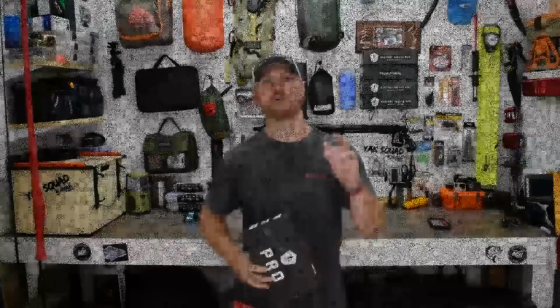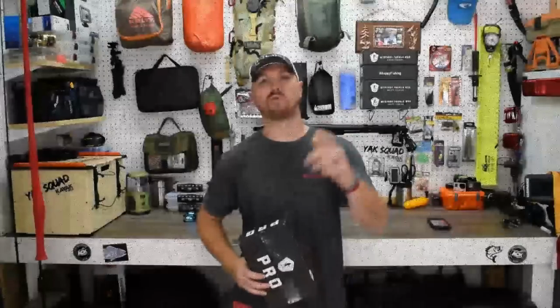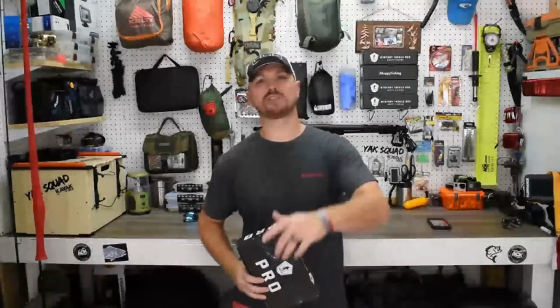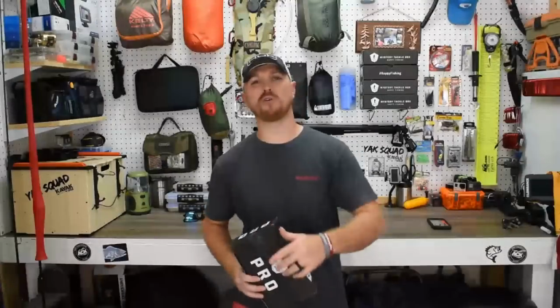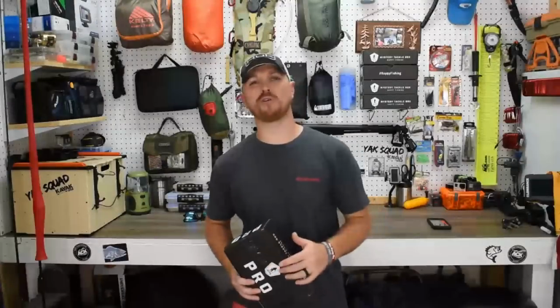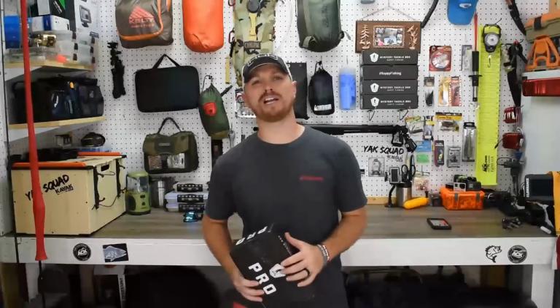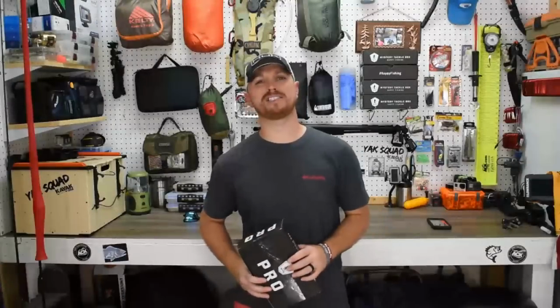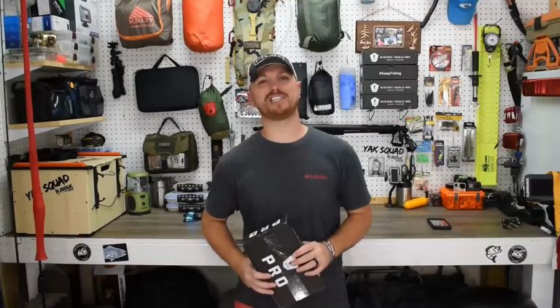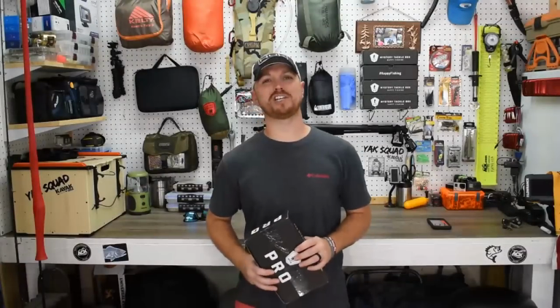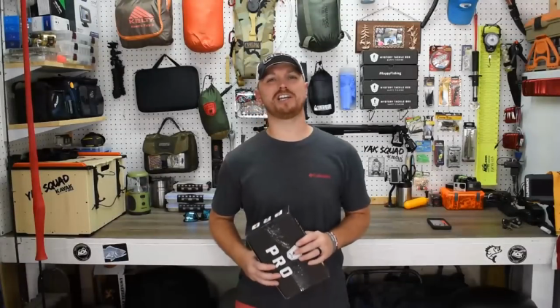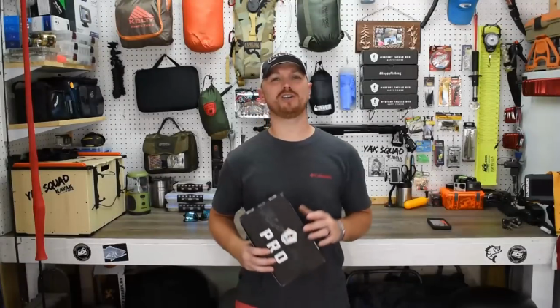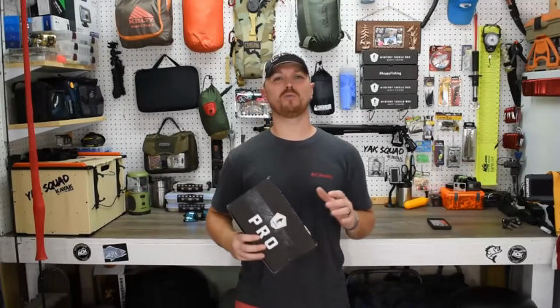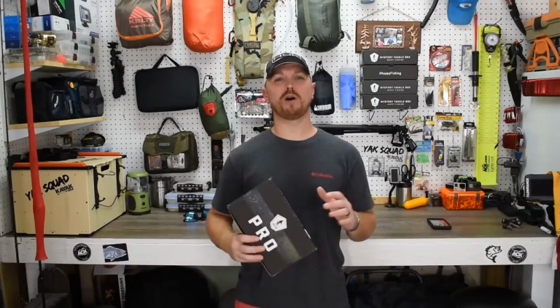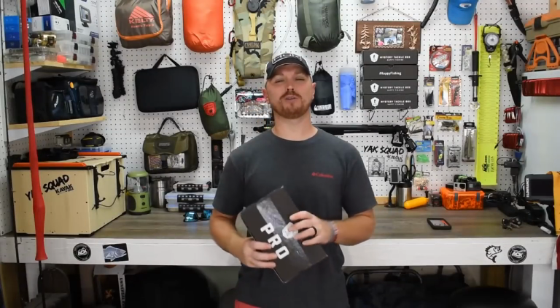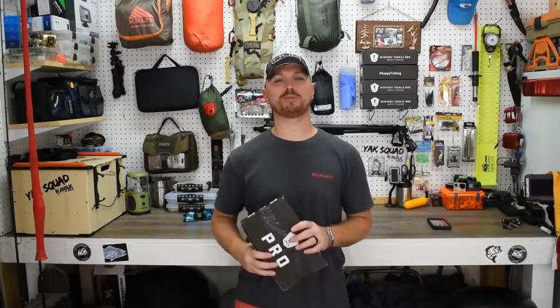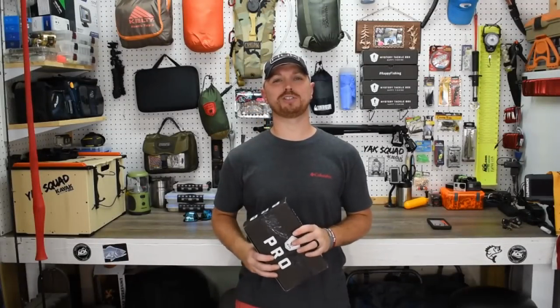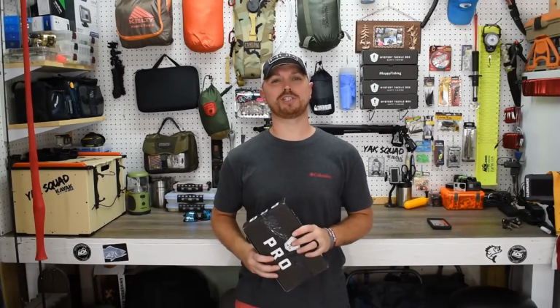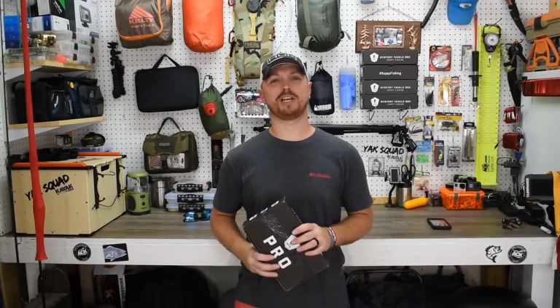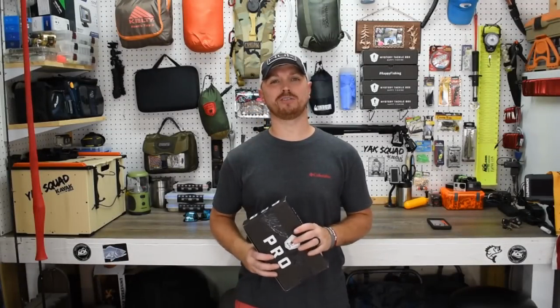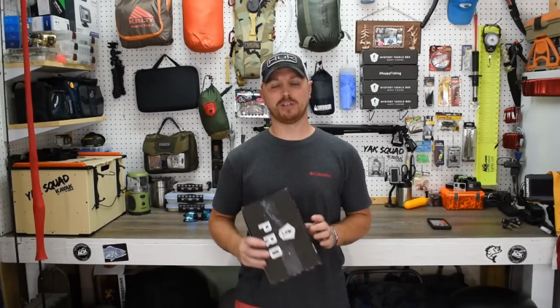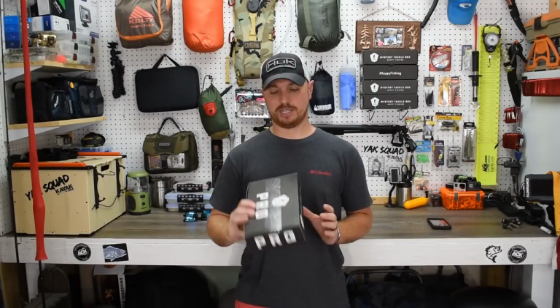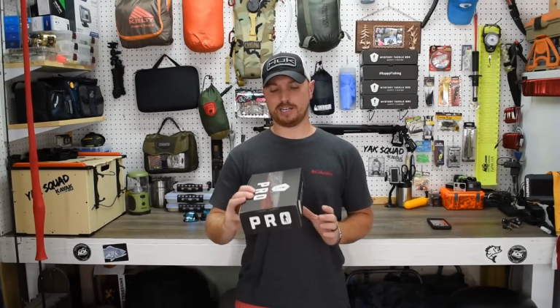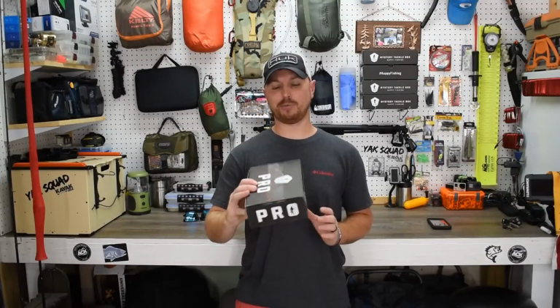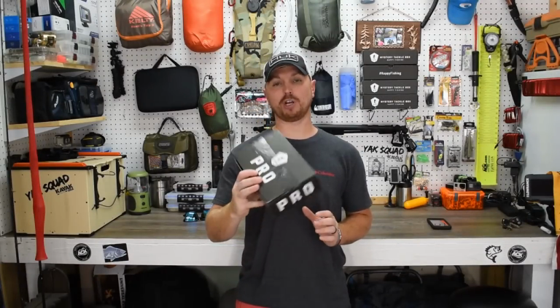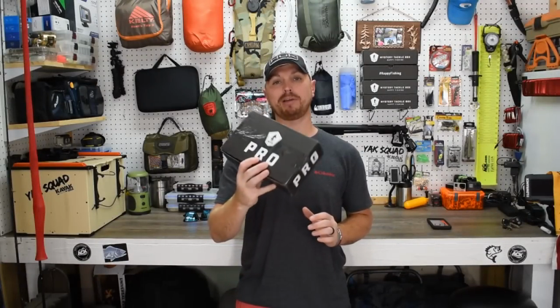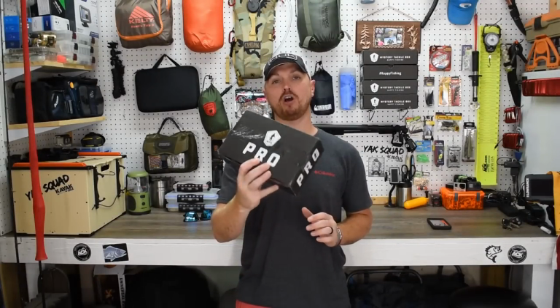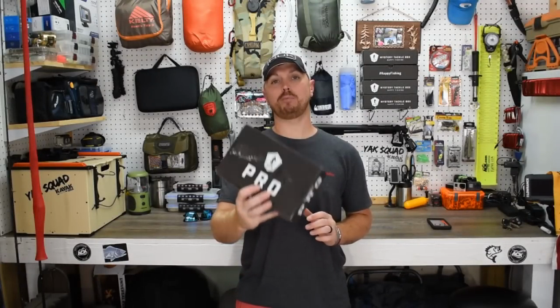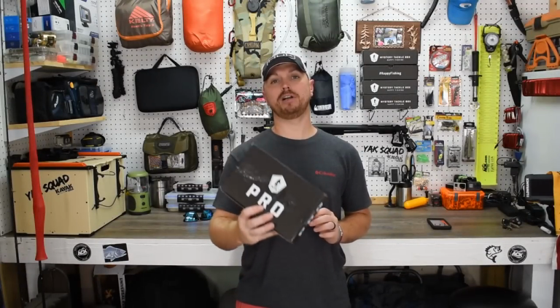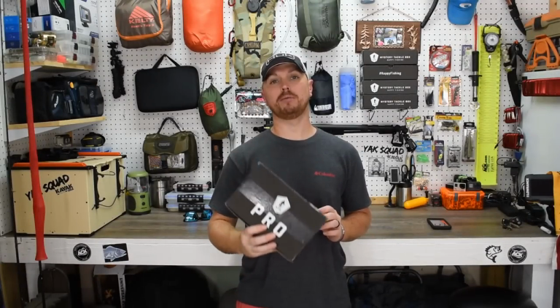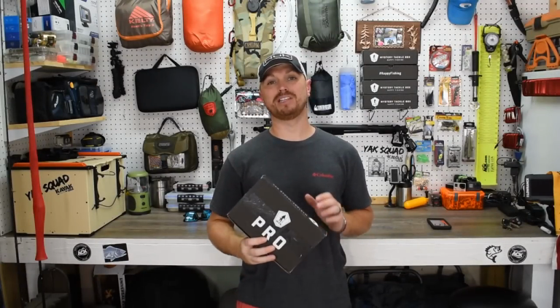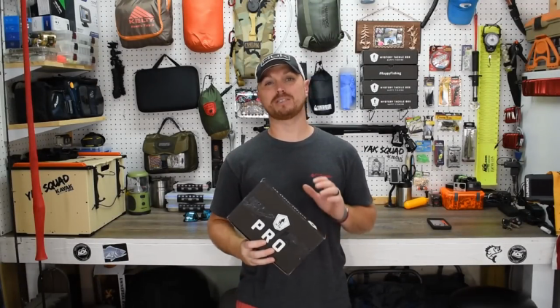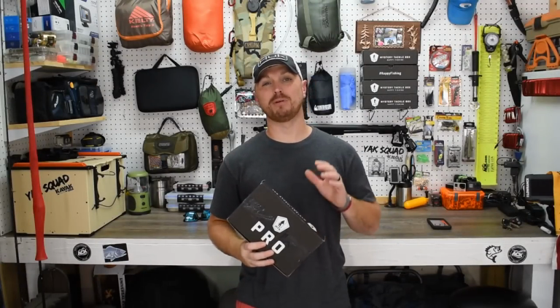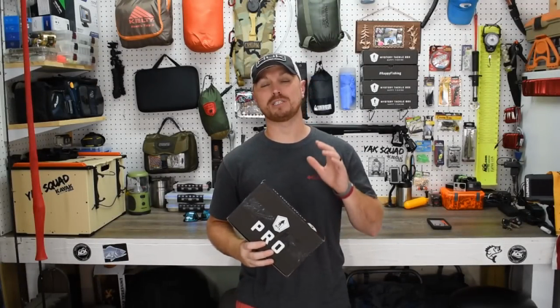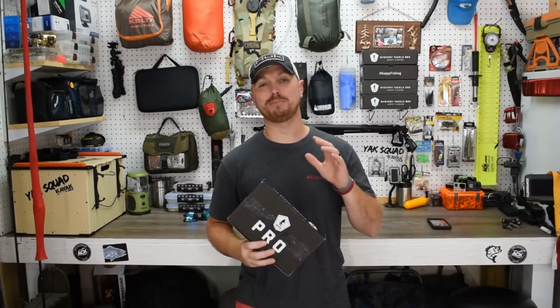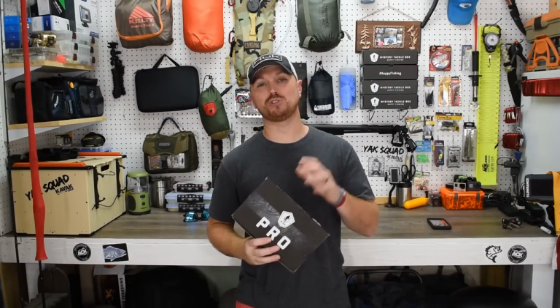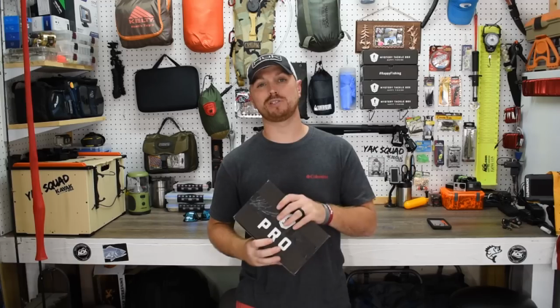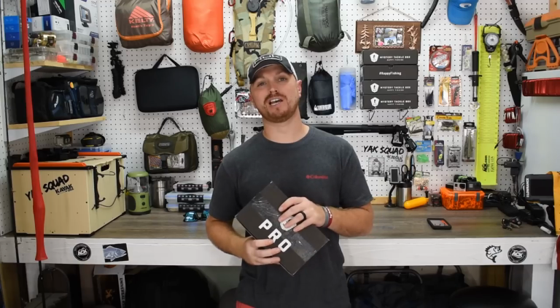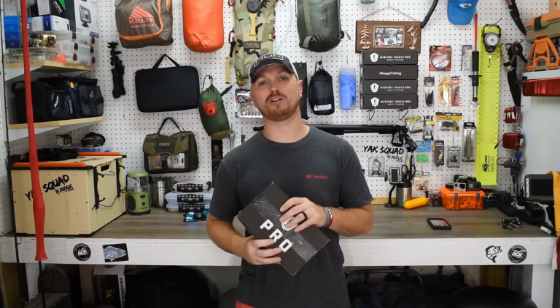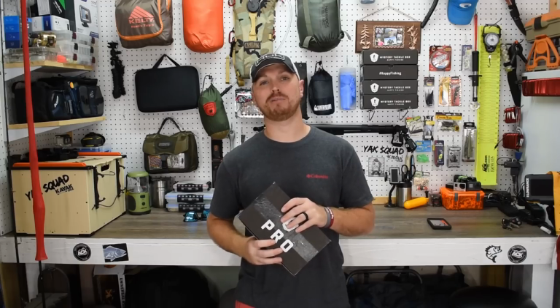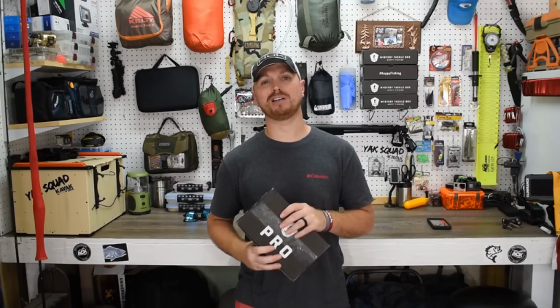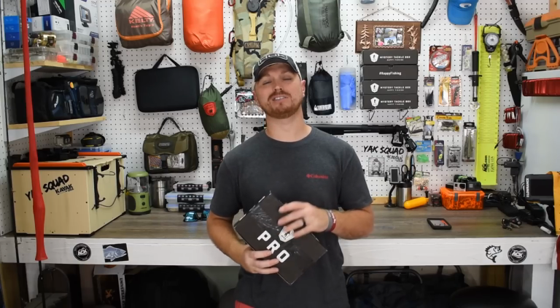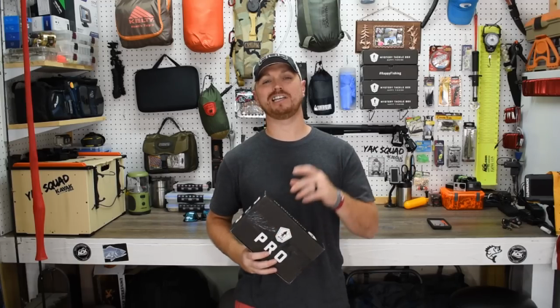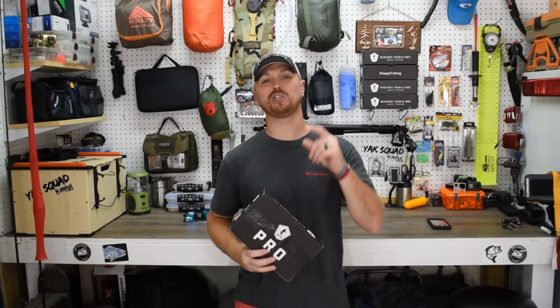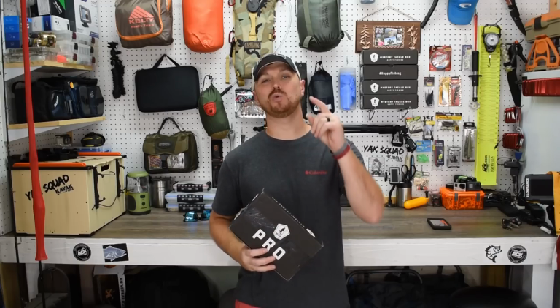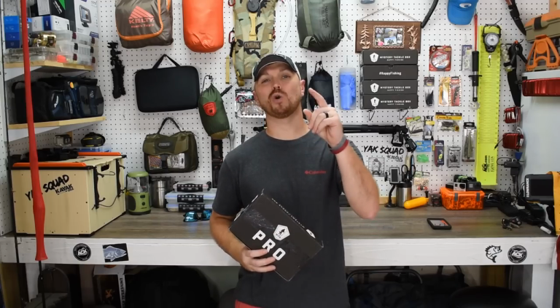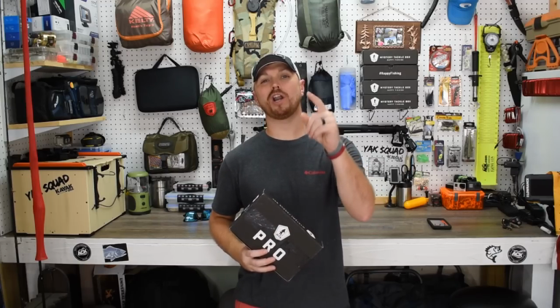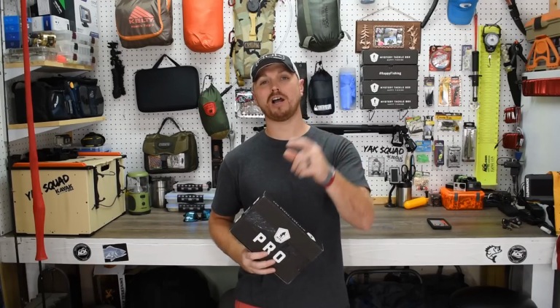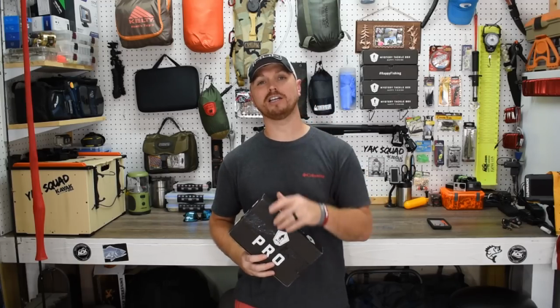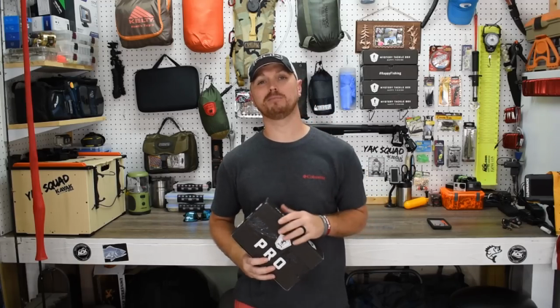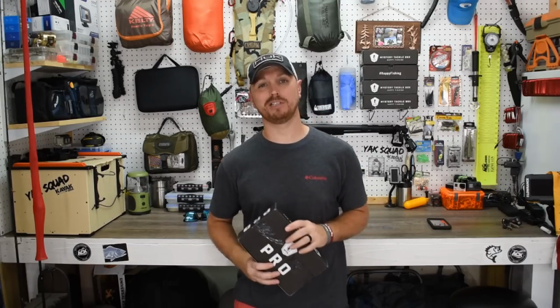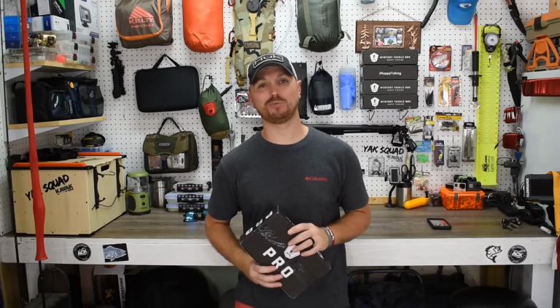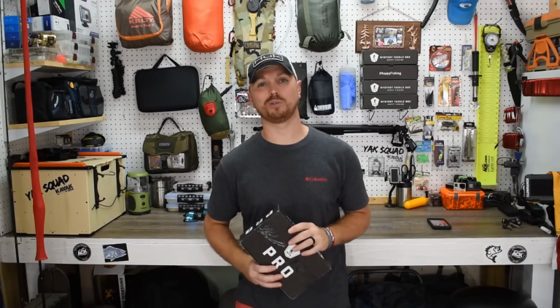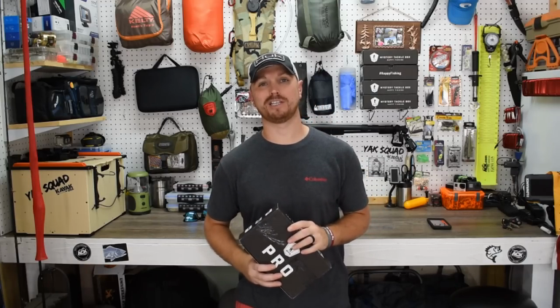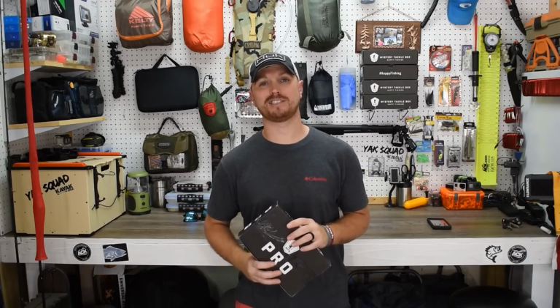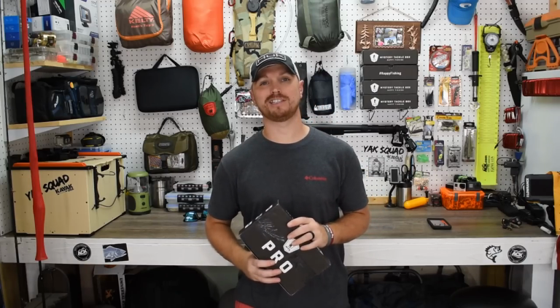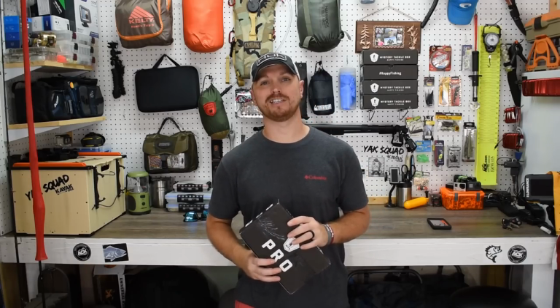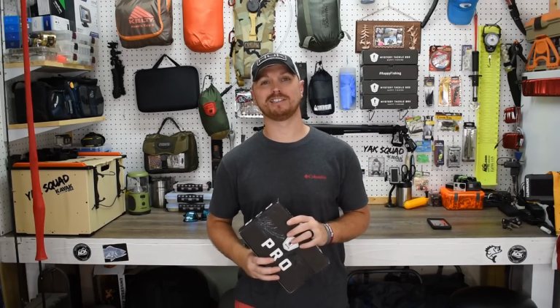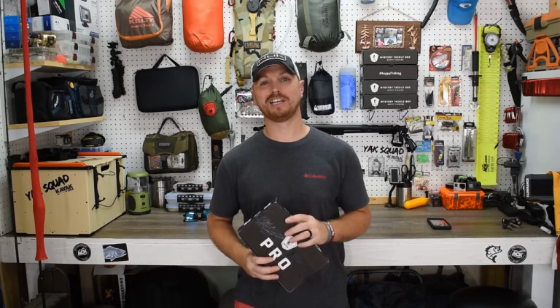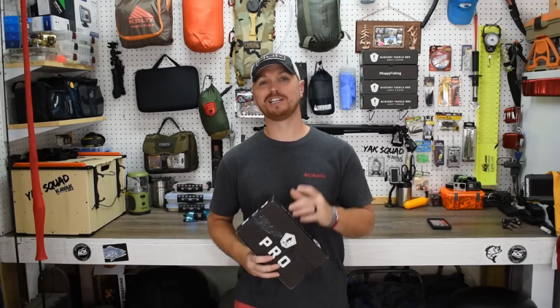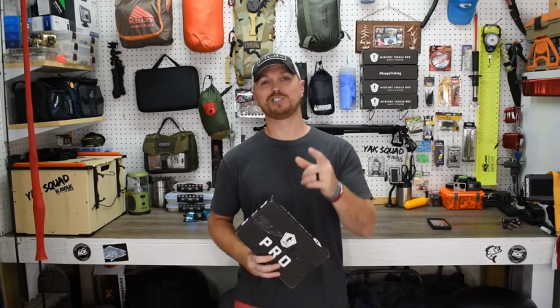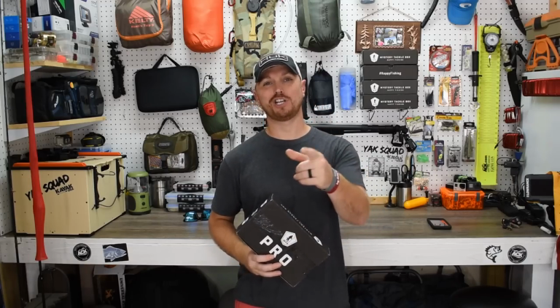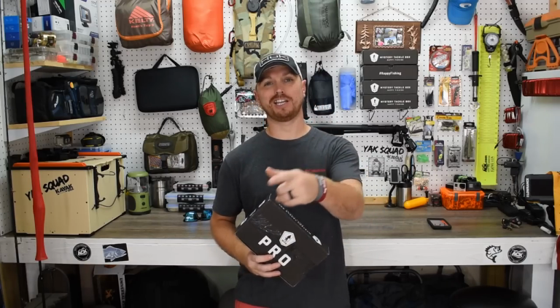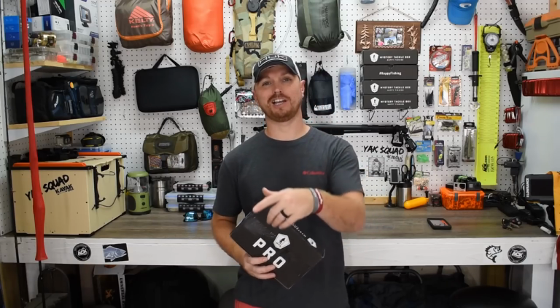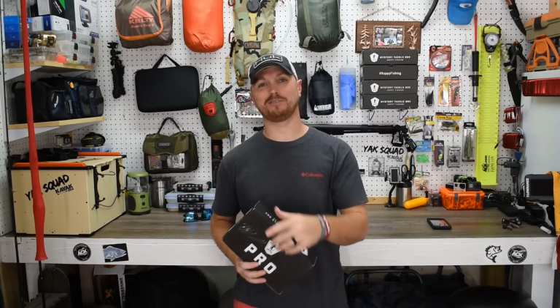What's going on guys, TJ here, welcome to the channel. Today we're going to be opening up this month's mystery tackle box and you are not going to believe what they sent — check it out.